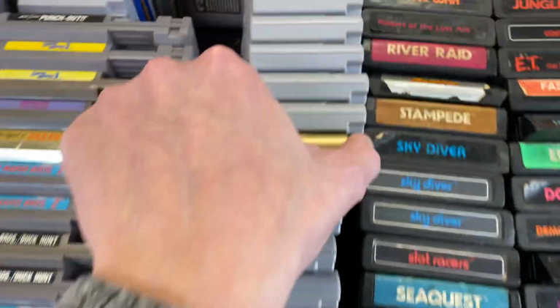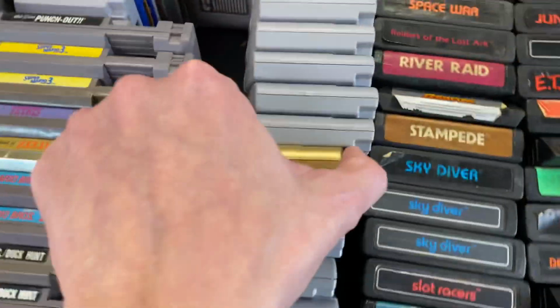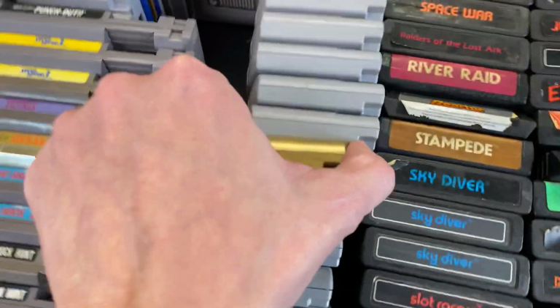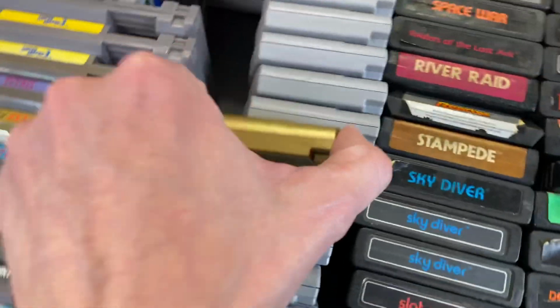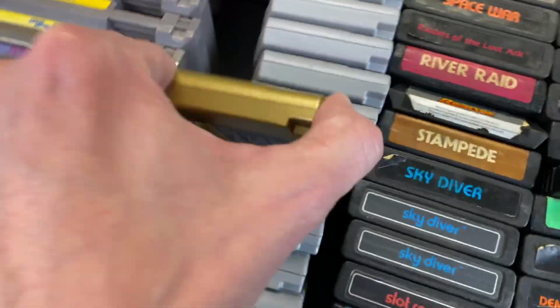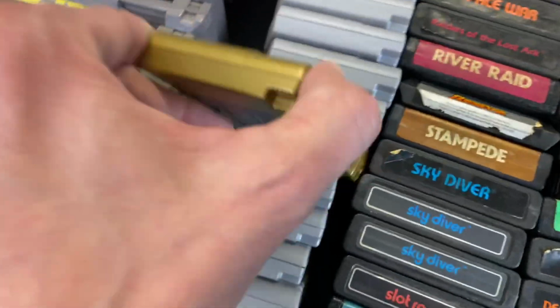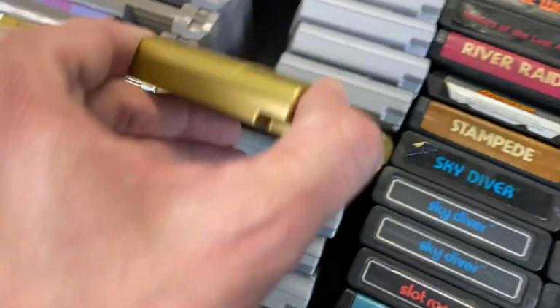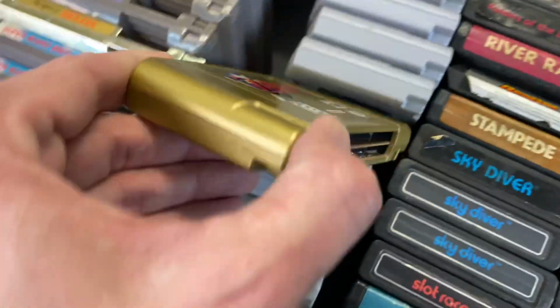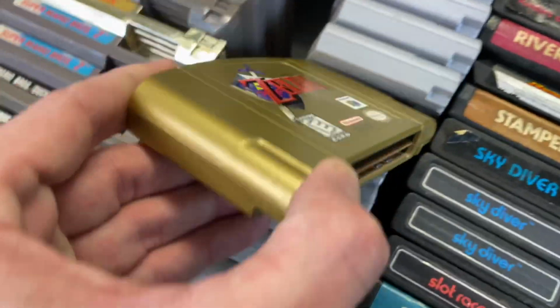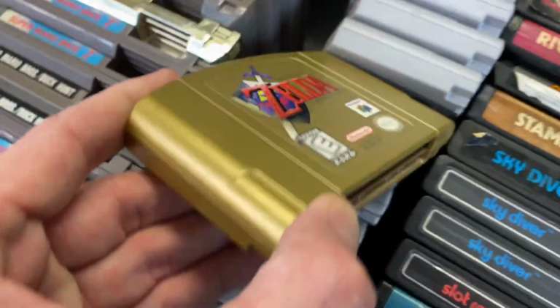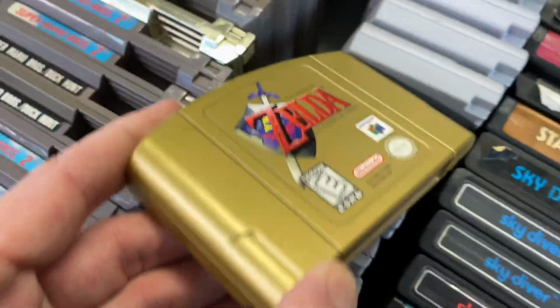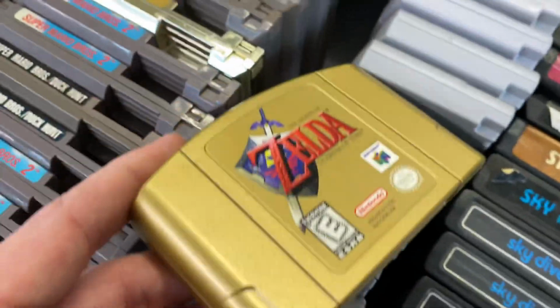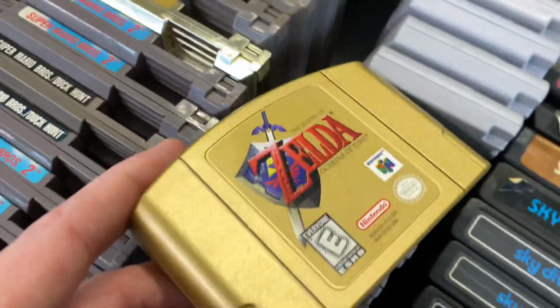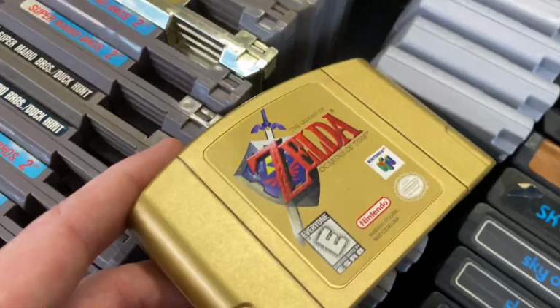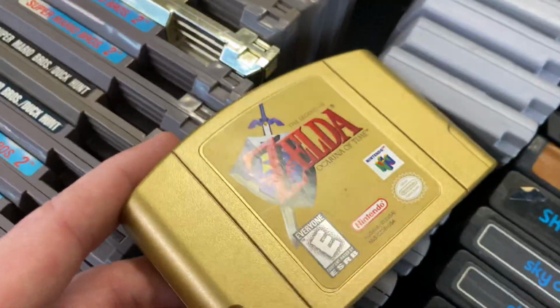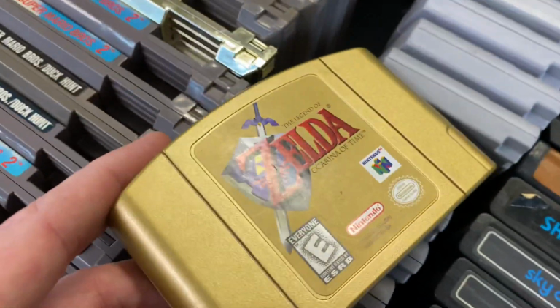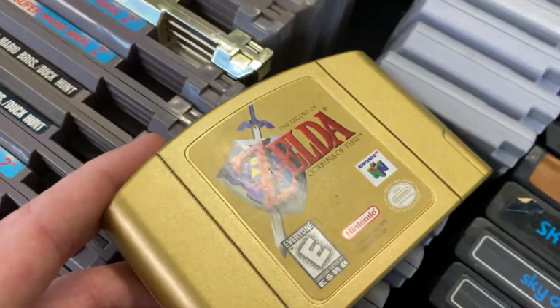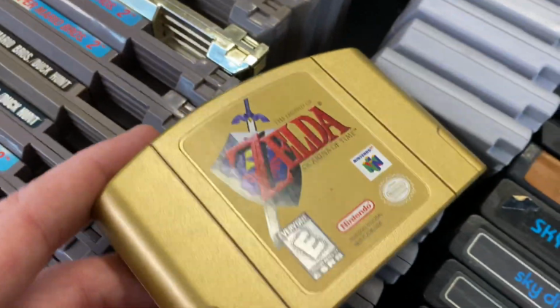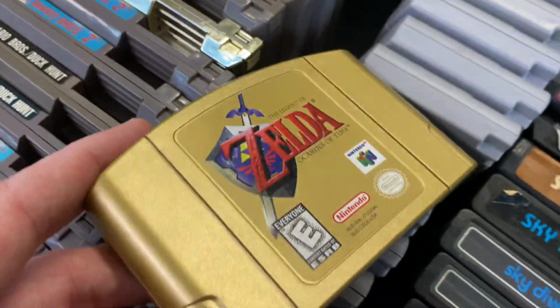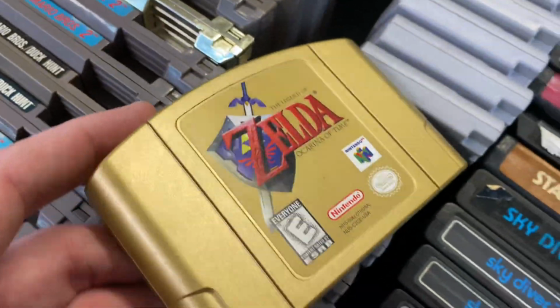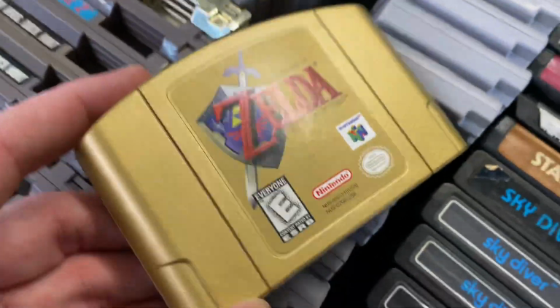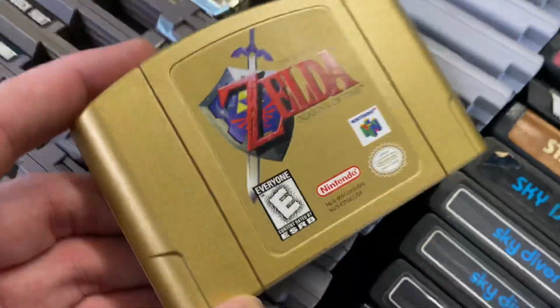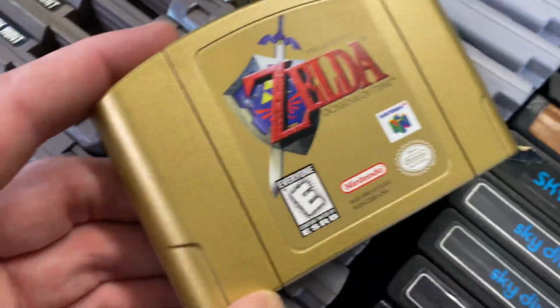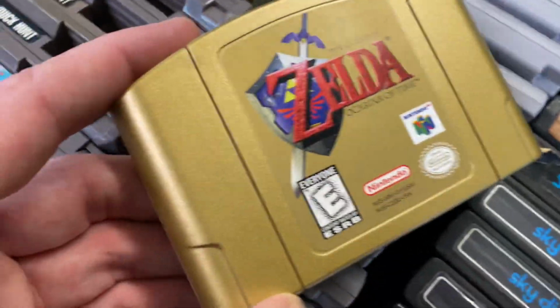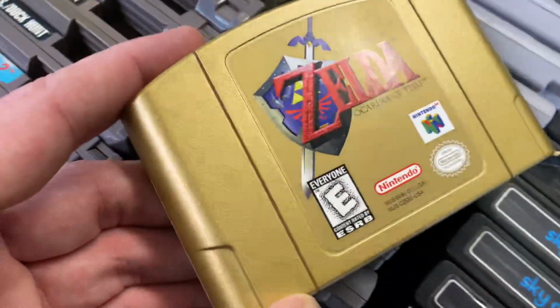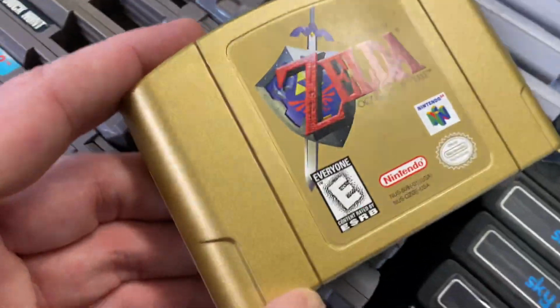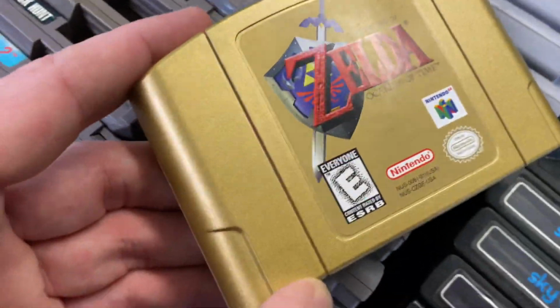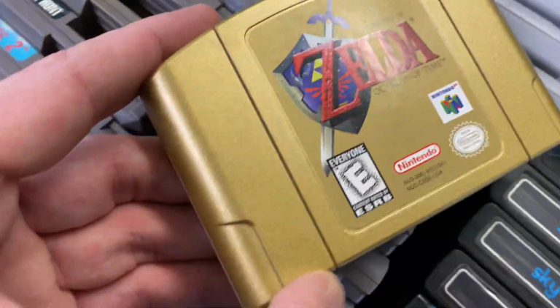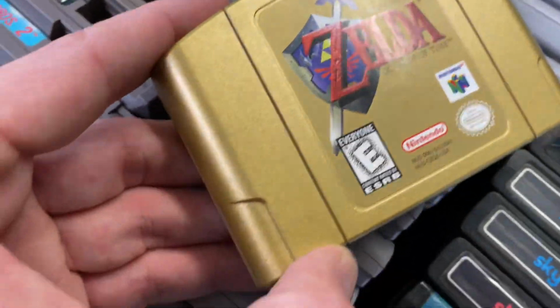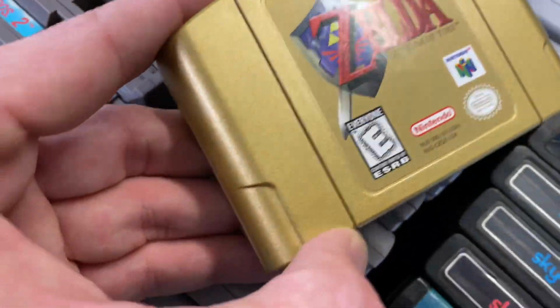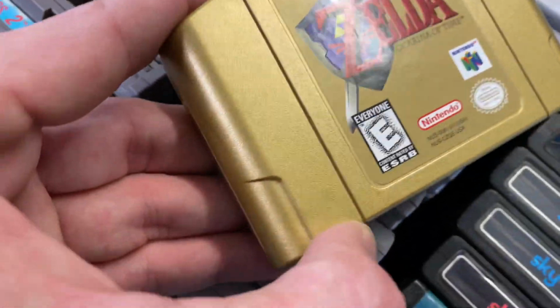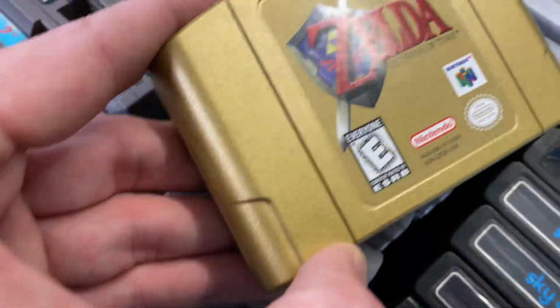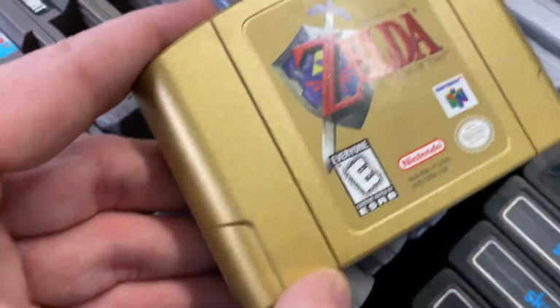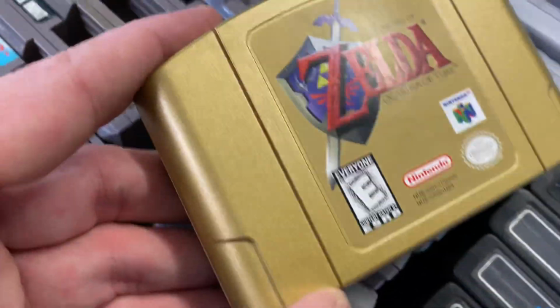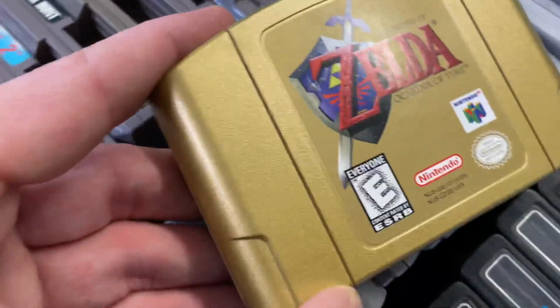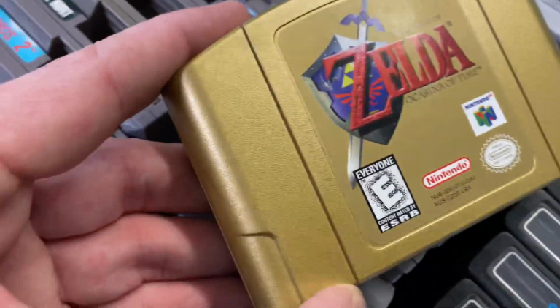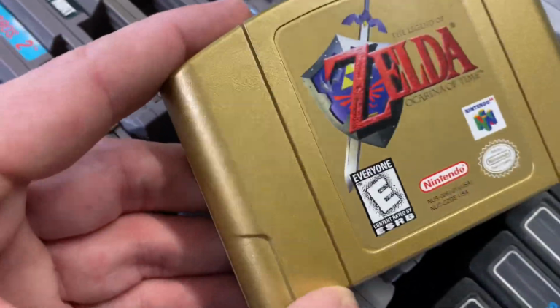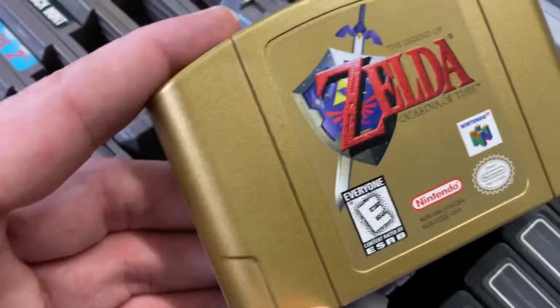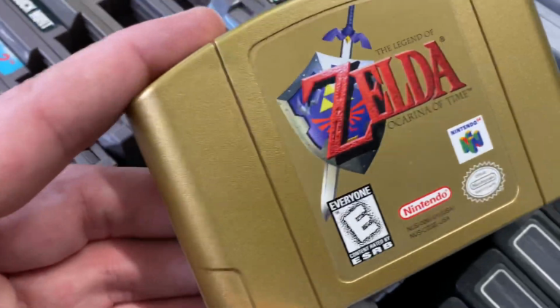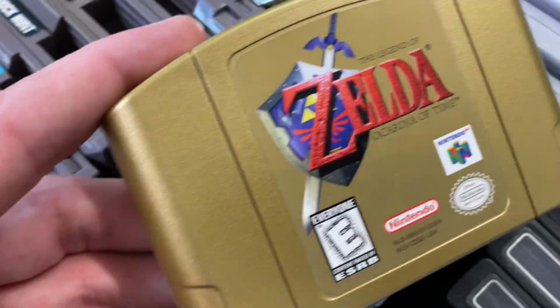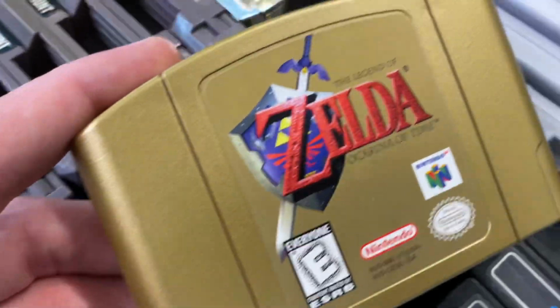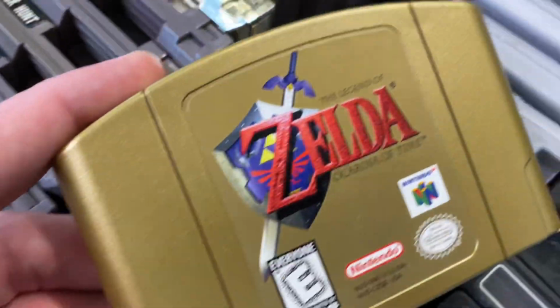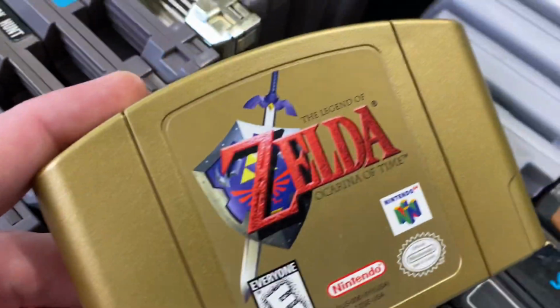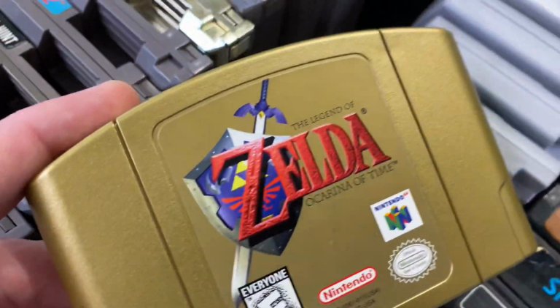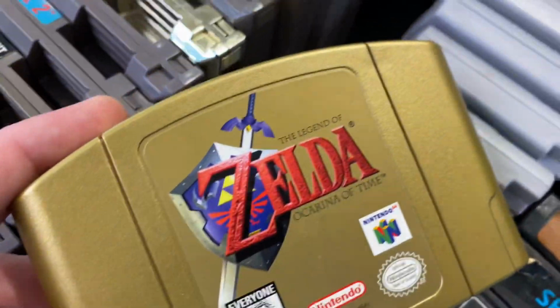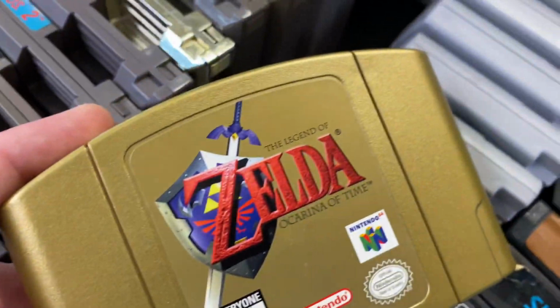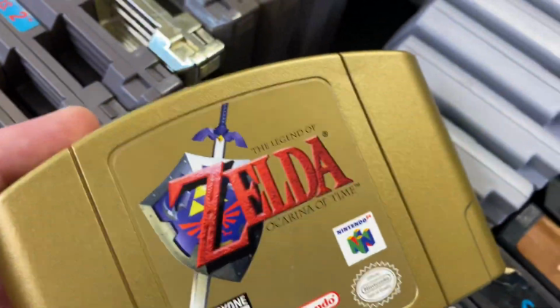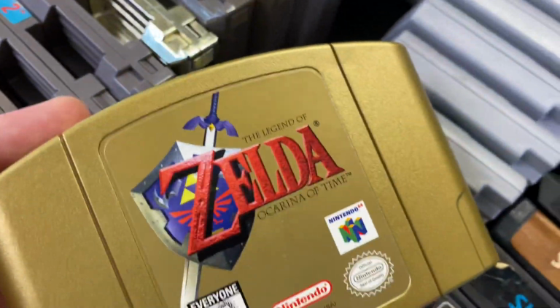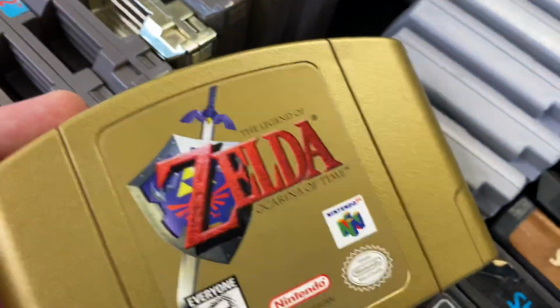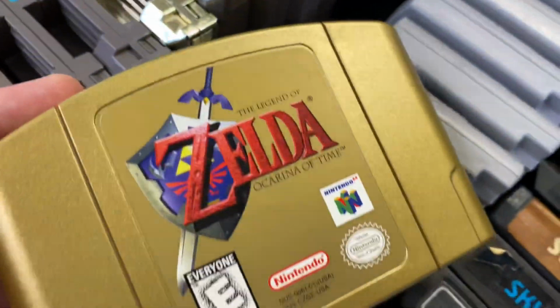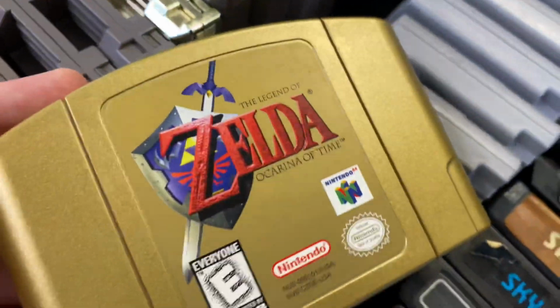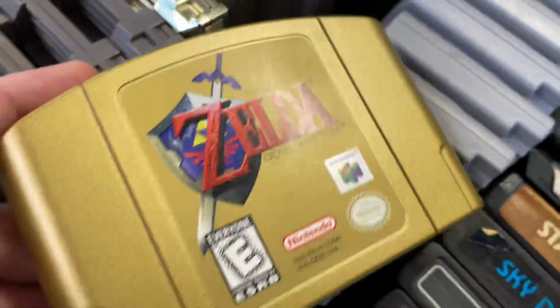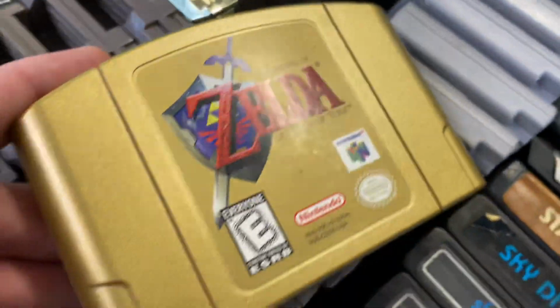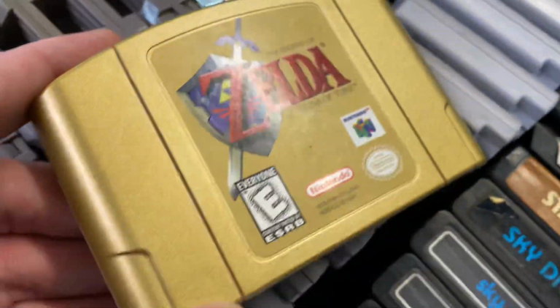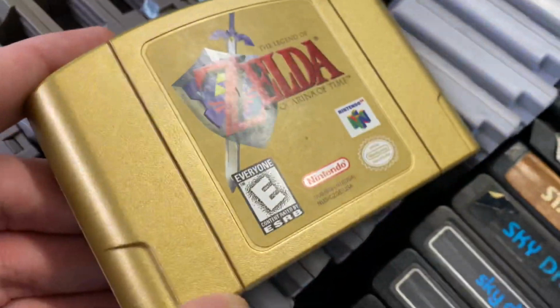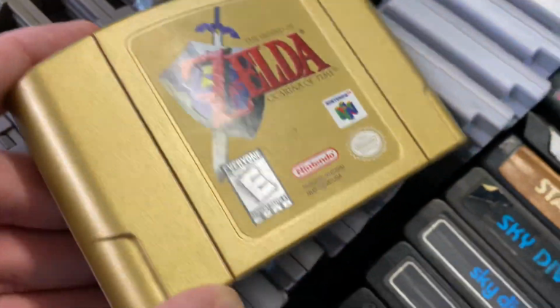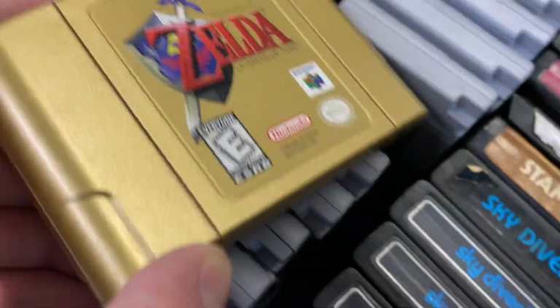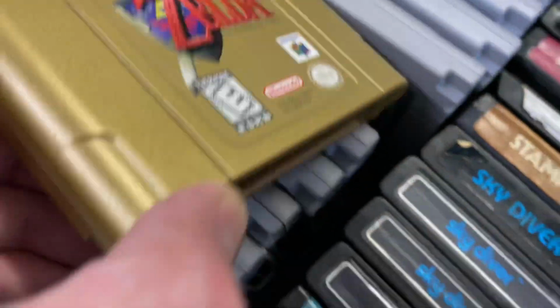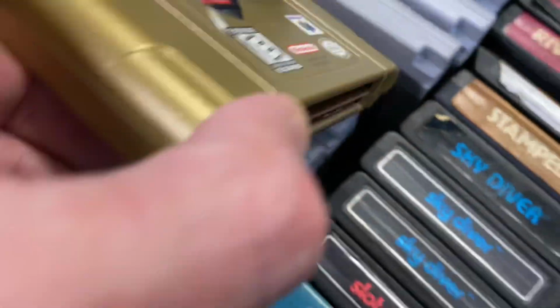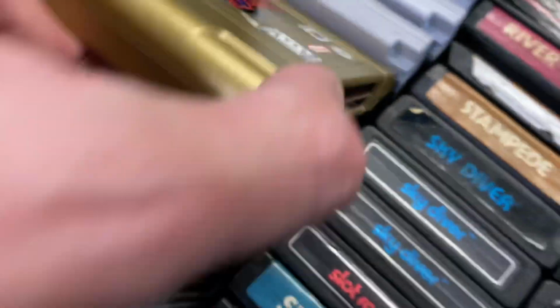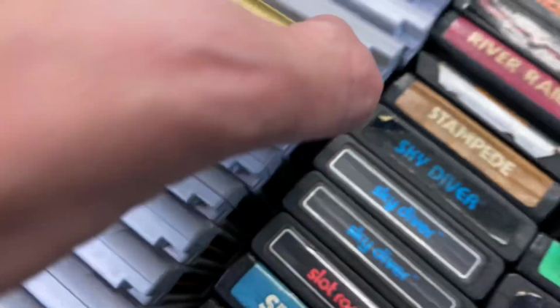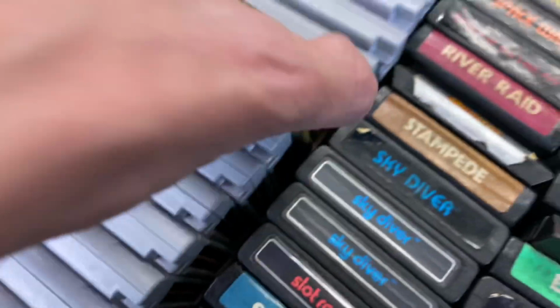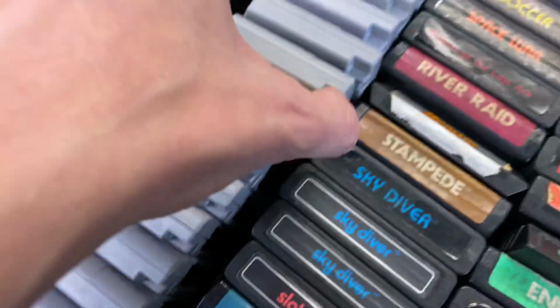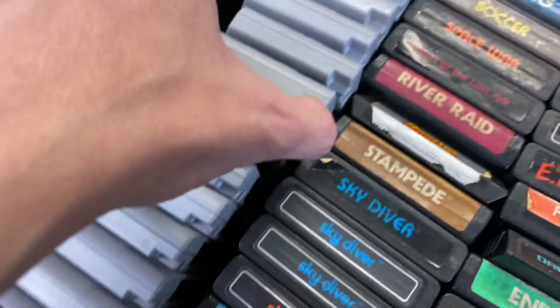Oh, is this a cool Zelda collector's cartridge? Oh my goodness, is that beautiful? Holy smokes.